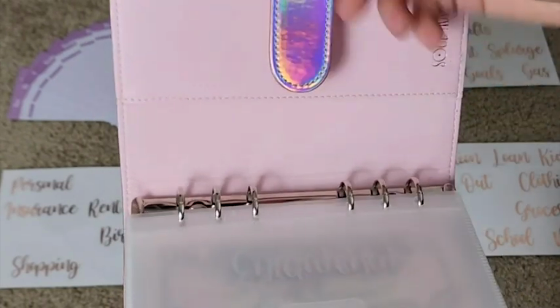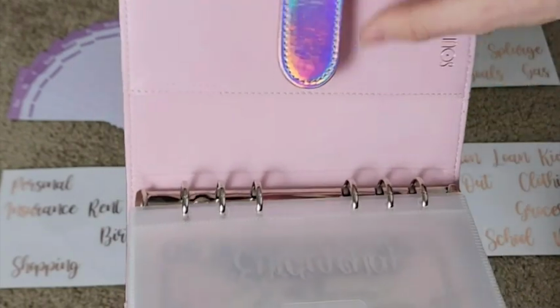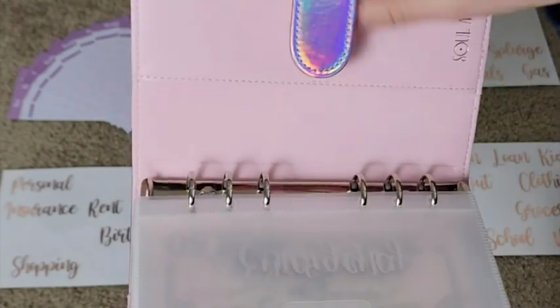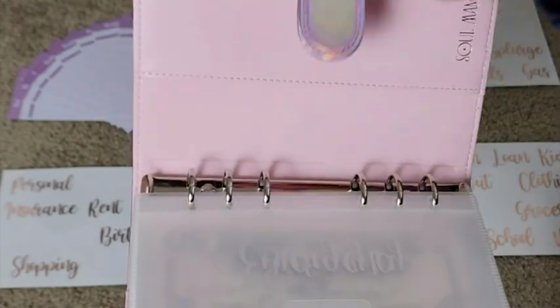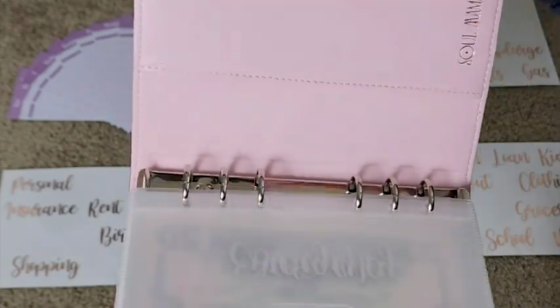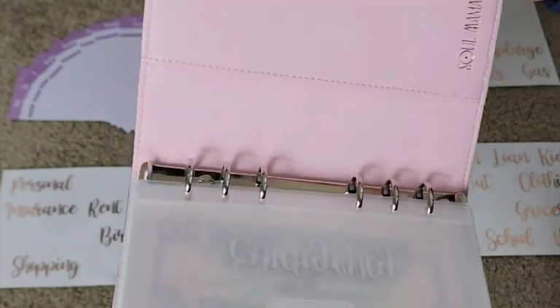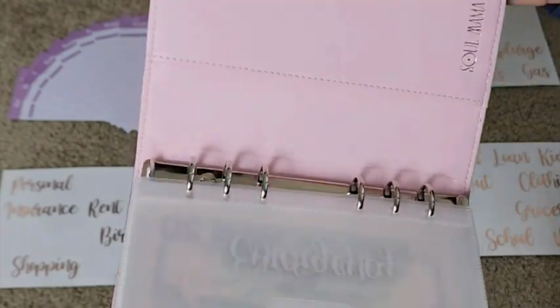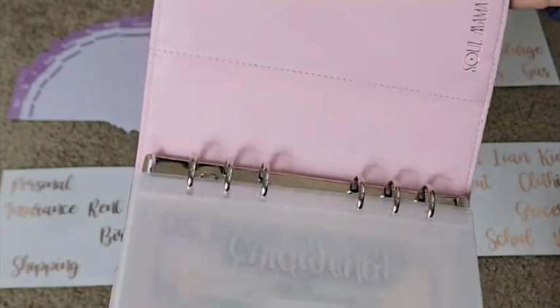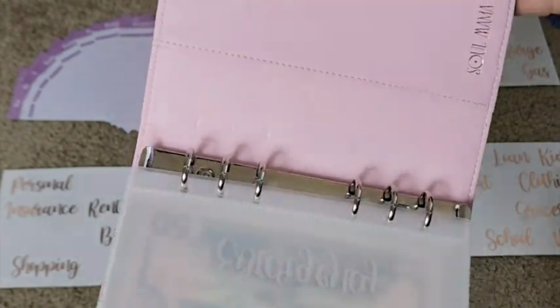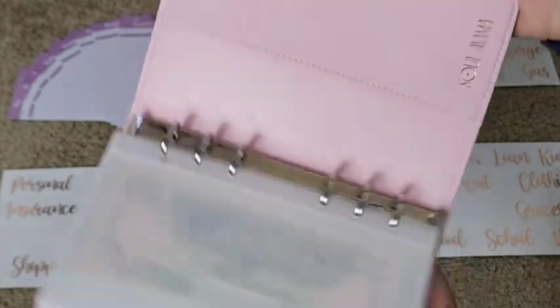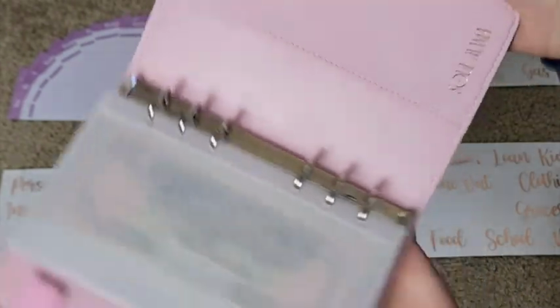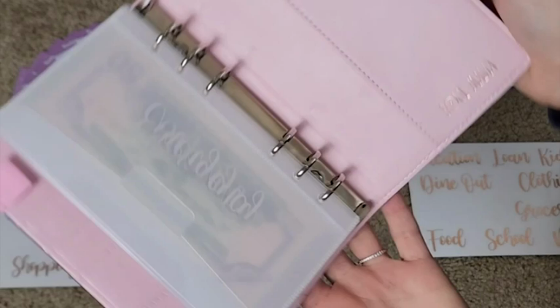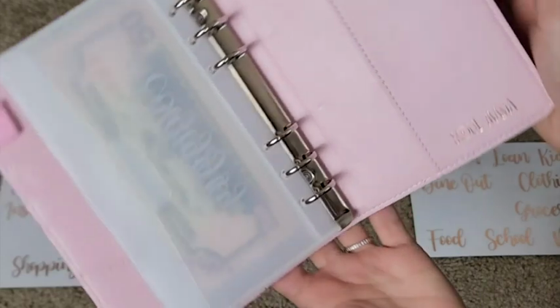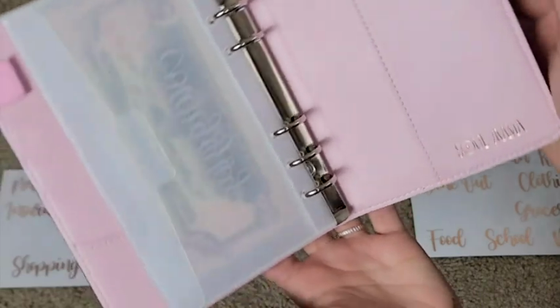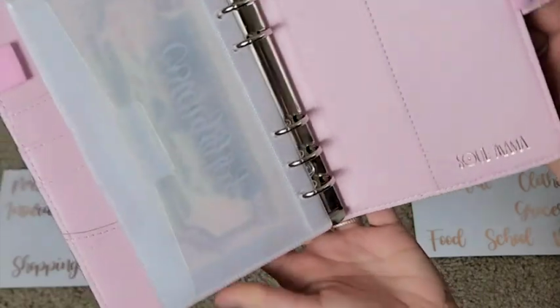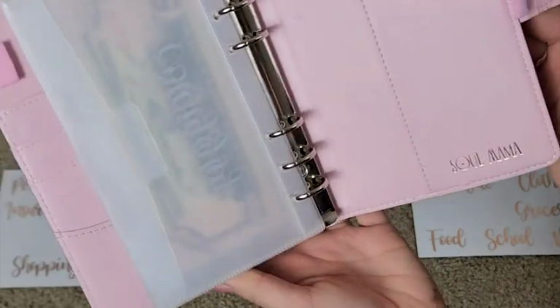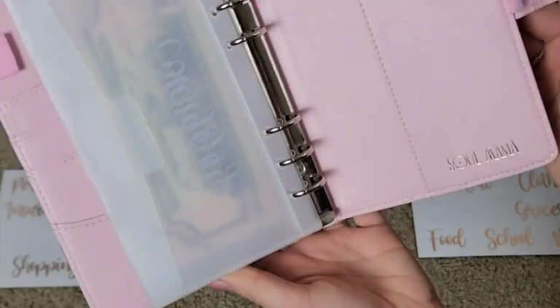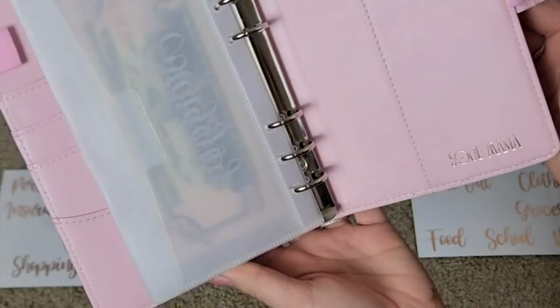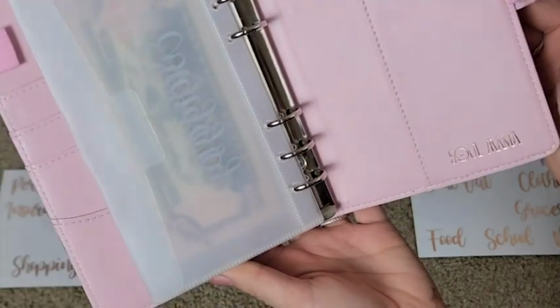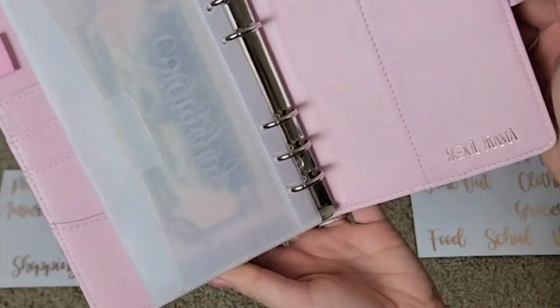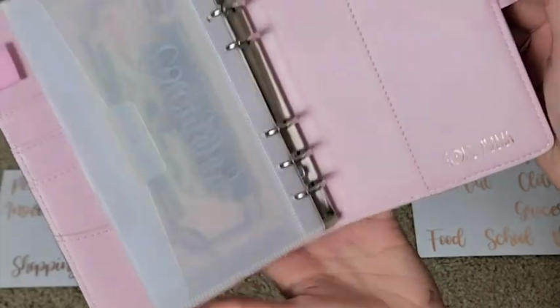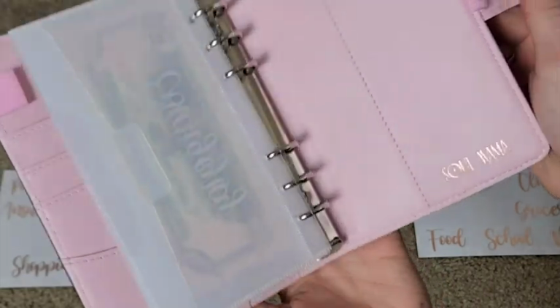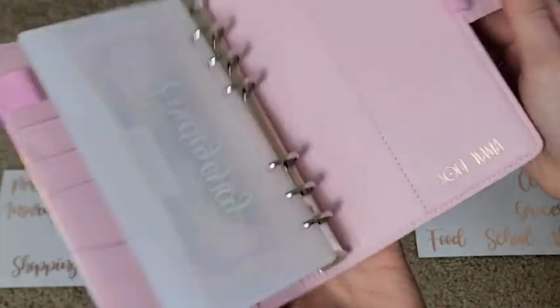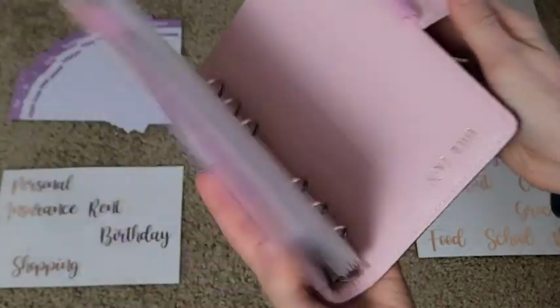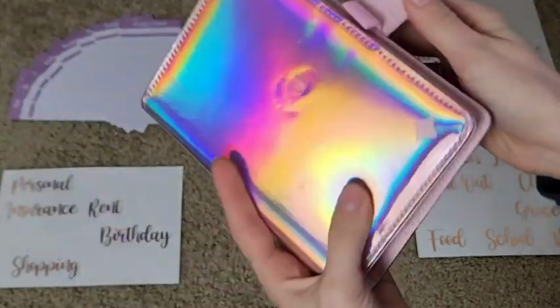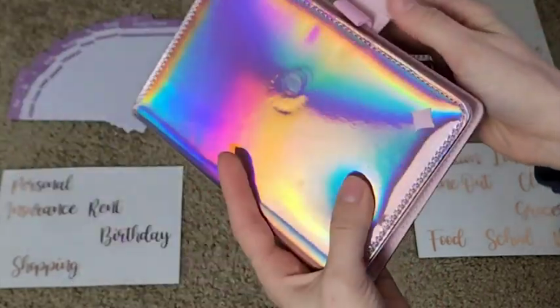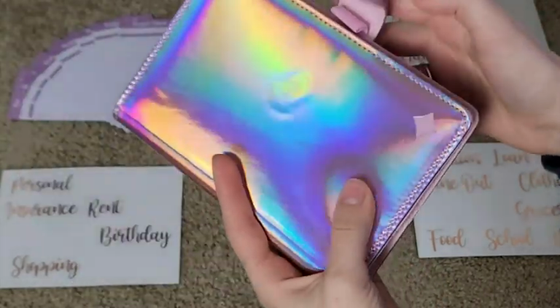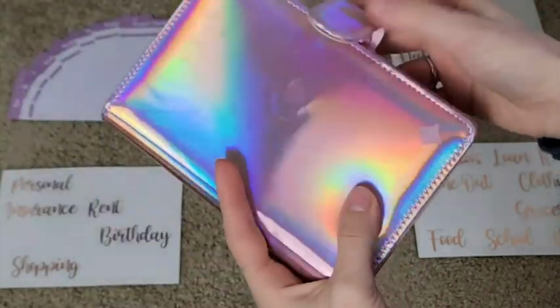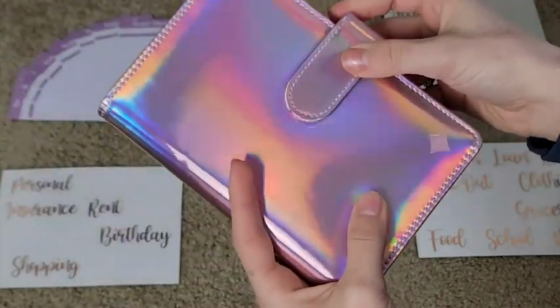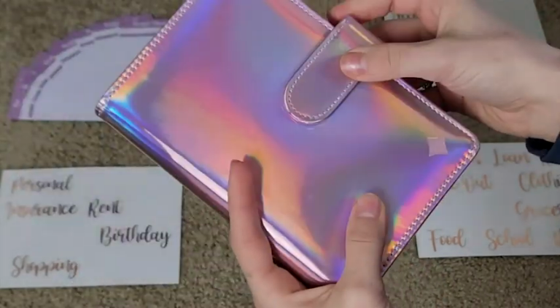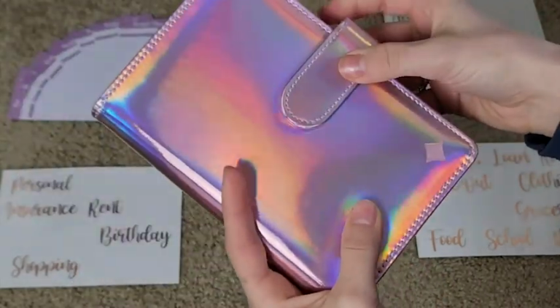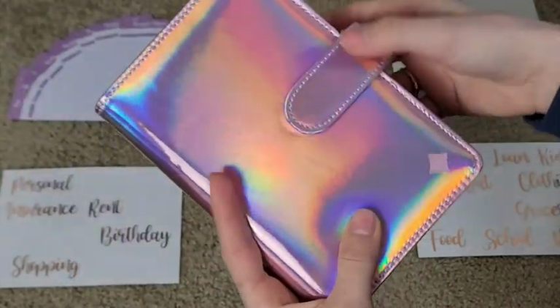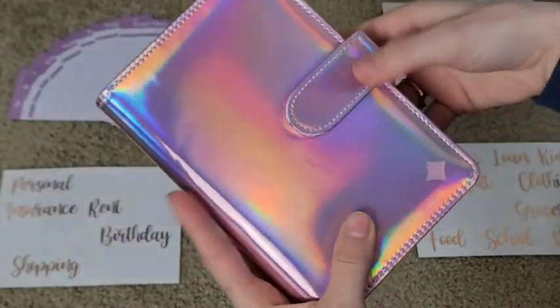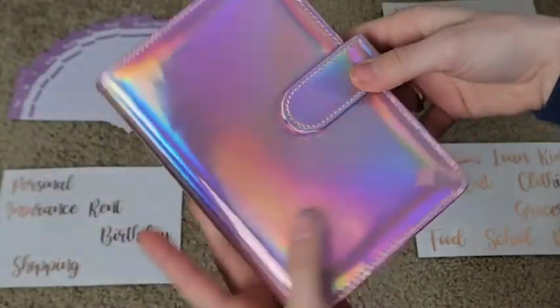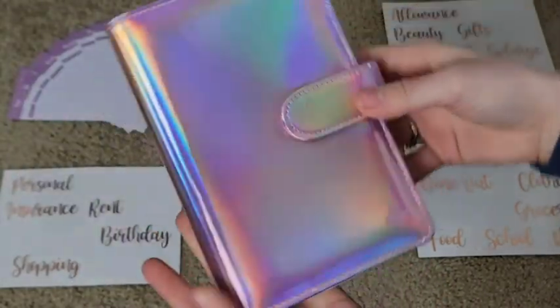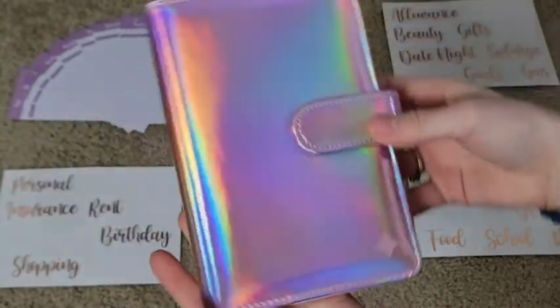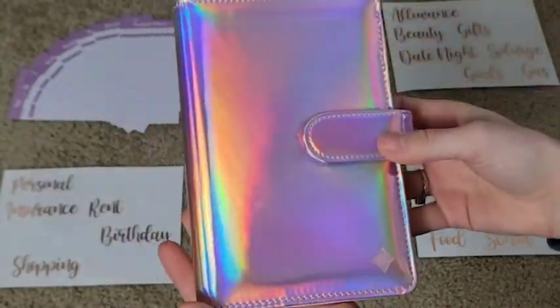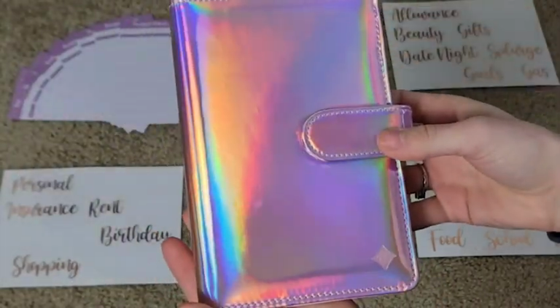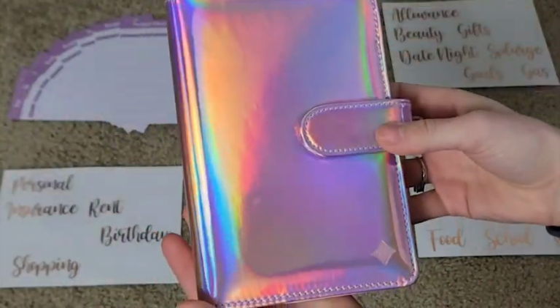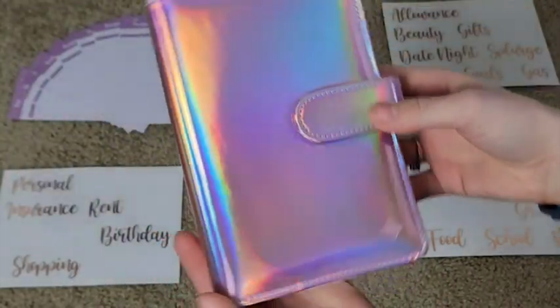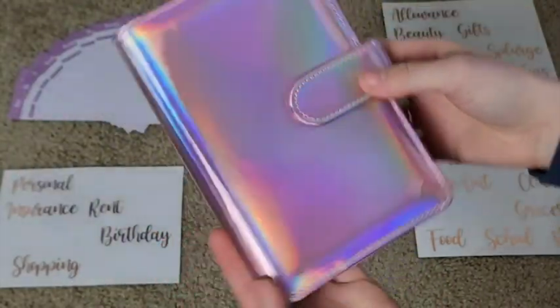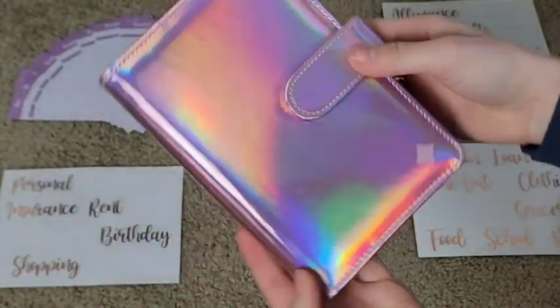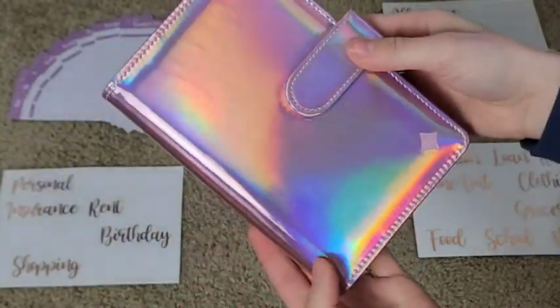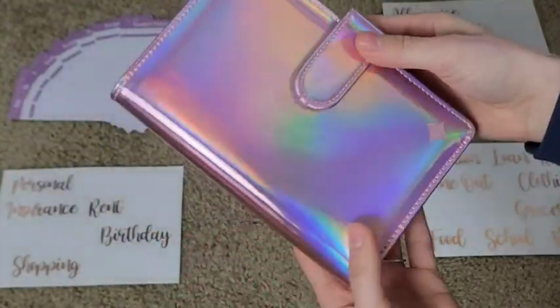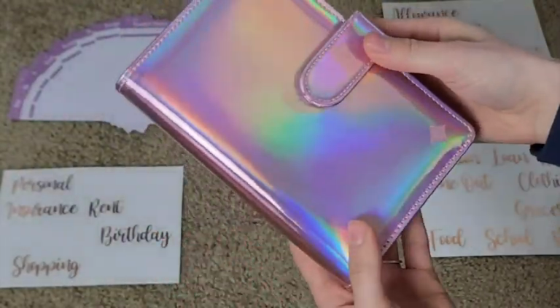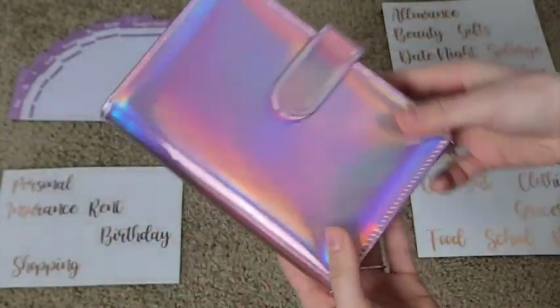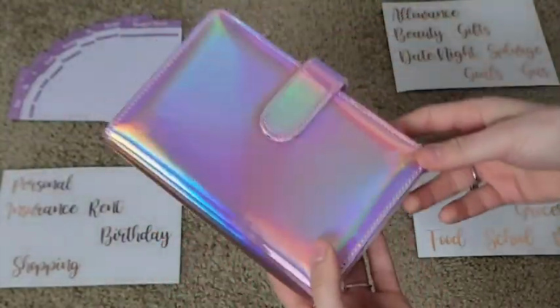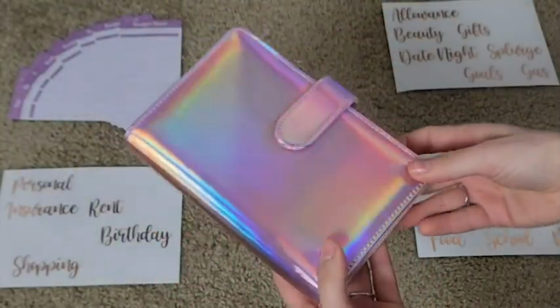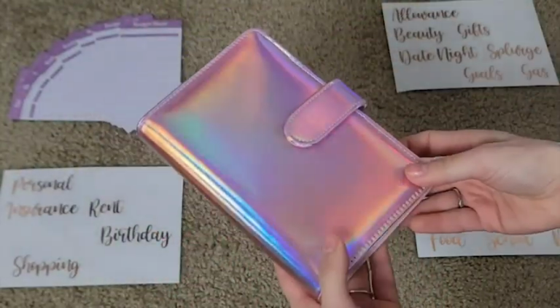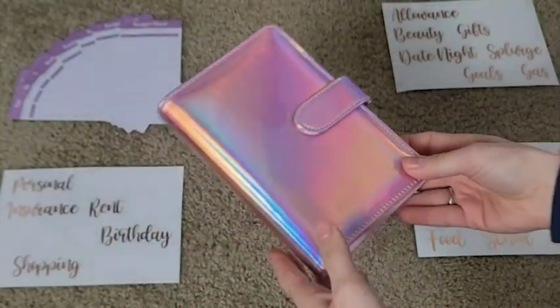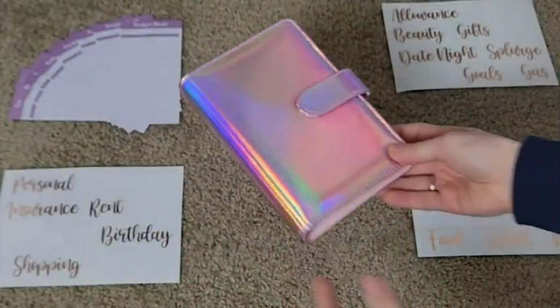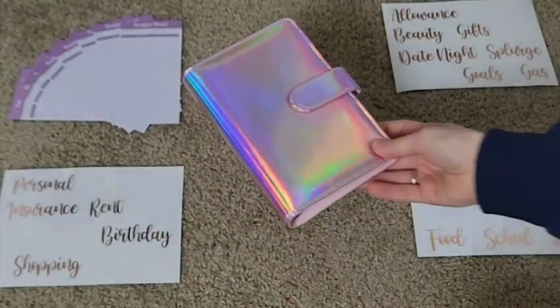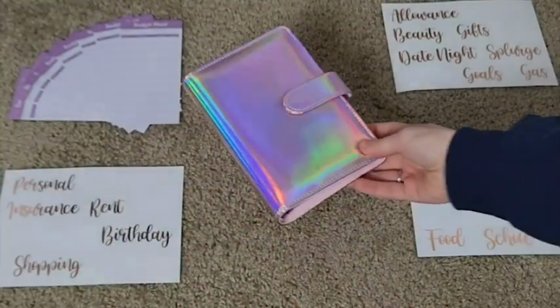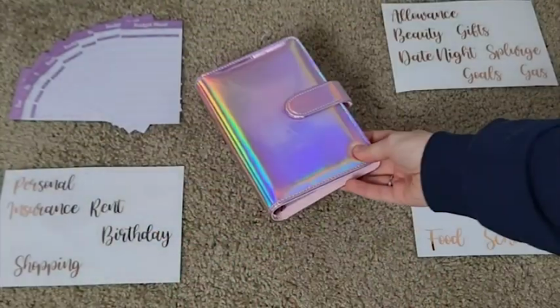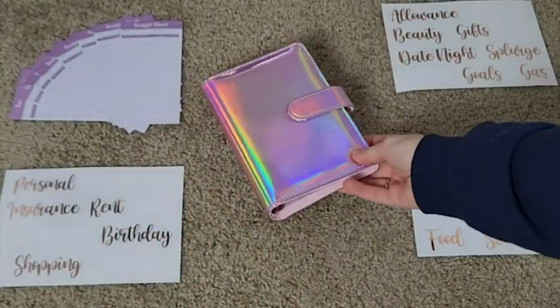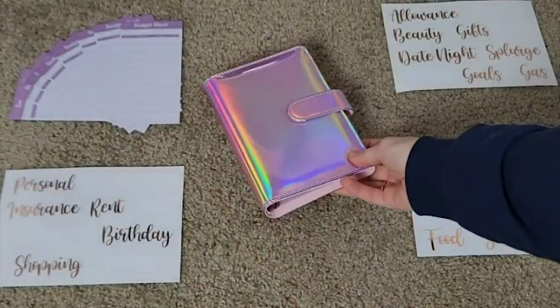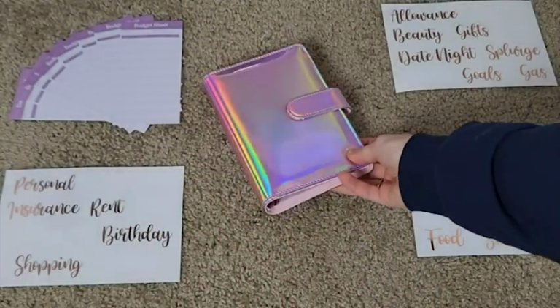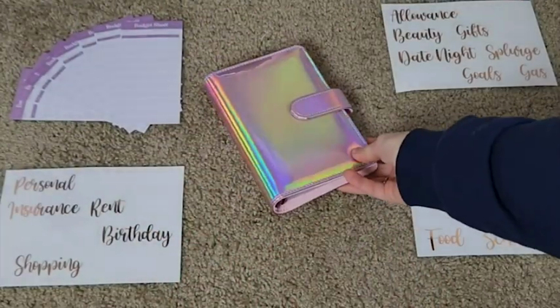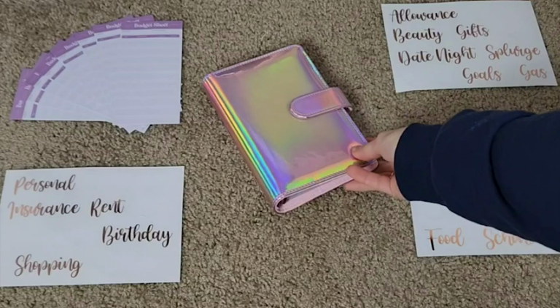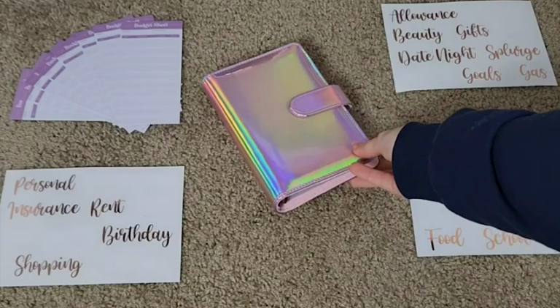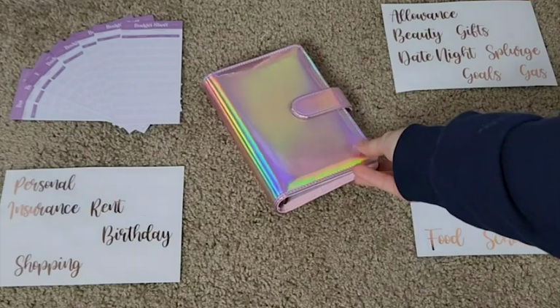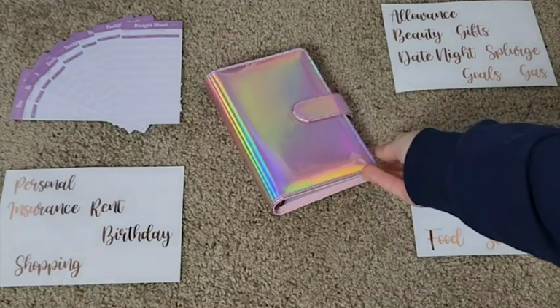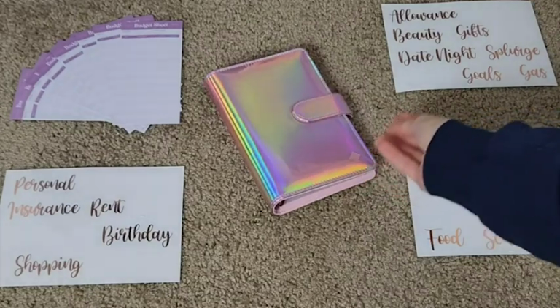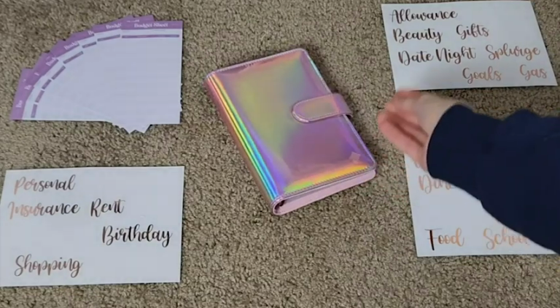When it comes to the stickers that you get for this budget binder, you get so many different categories. It is so awesome — I absolutely love it.